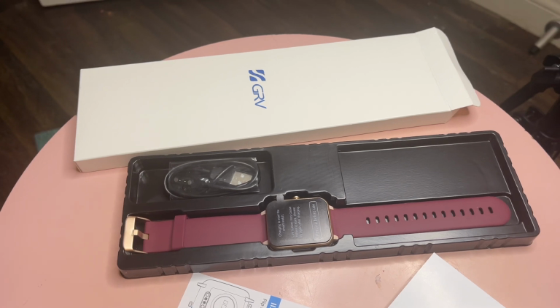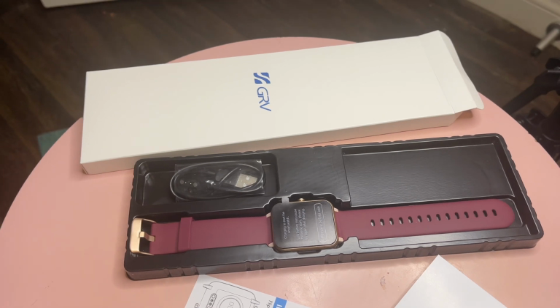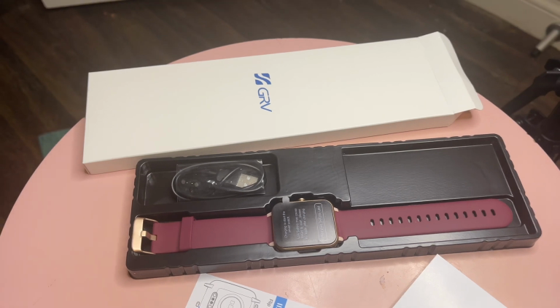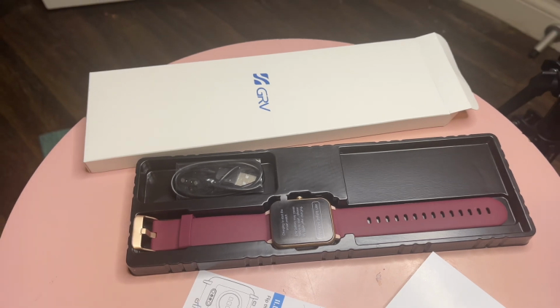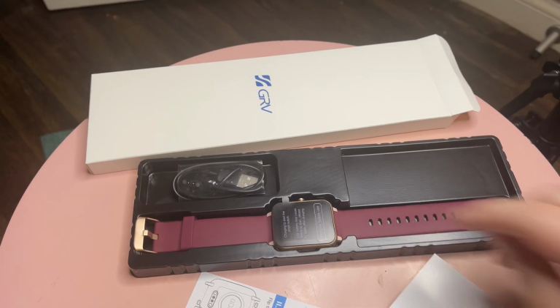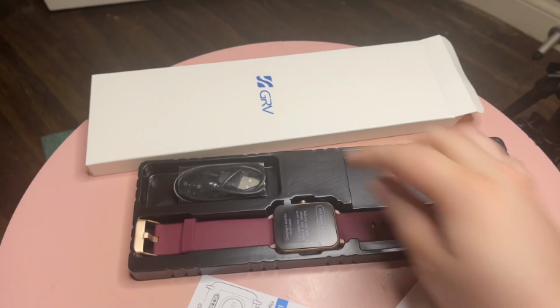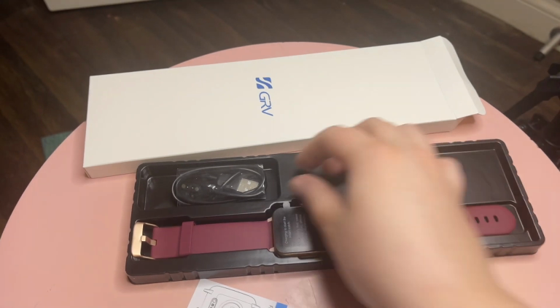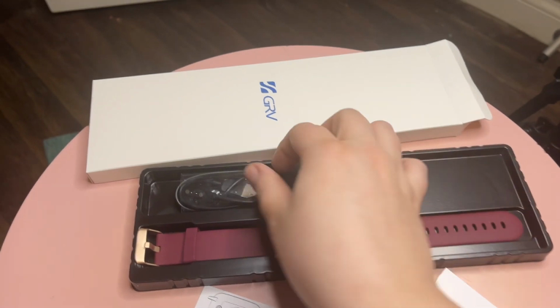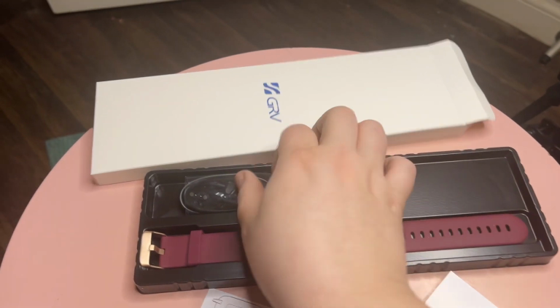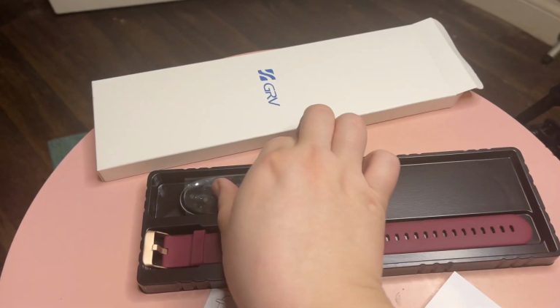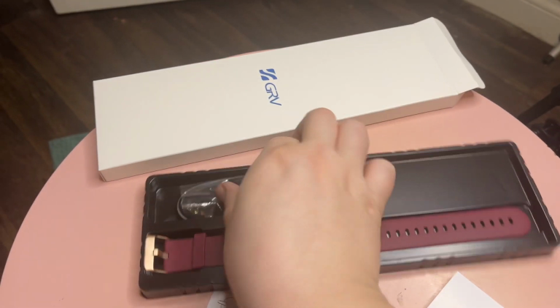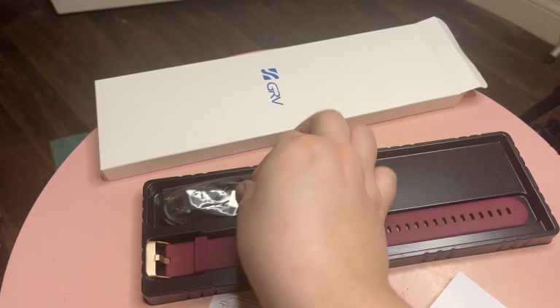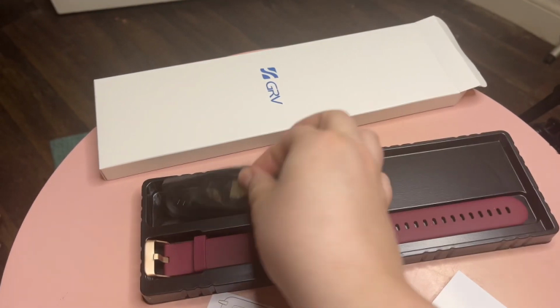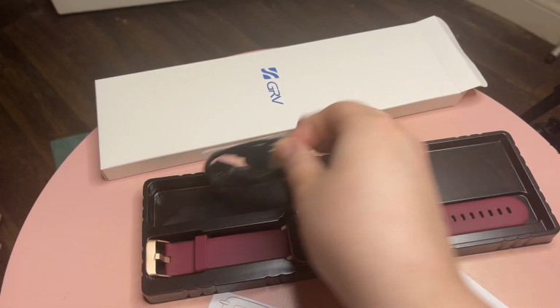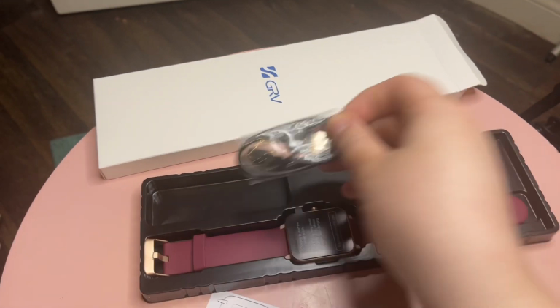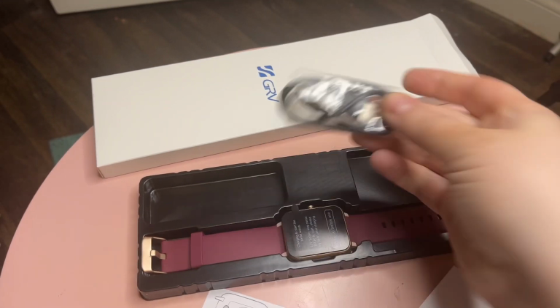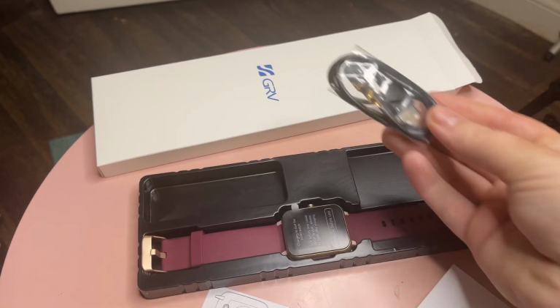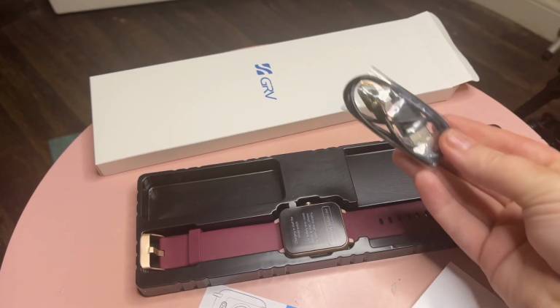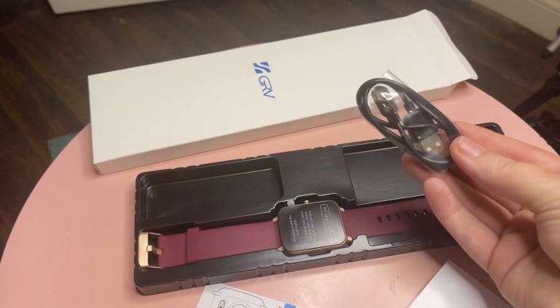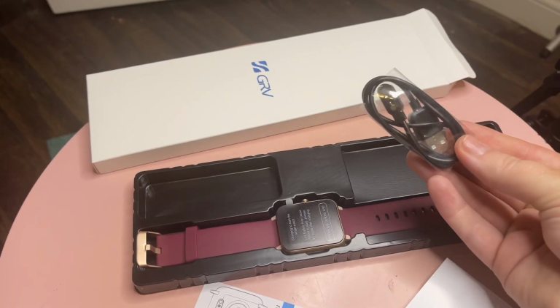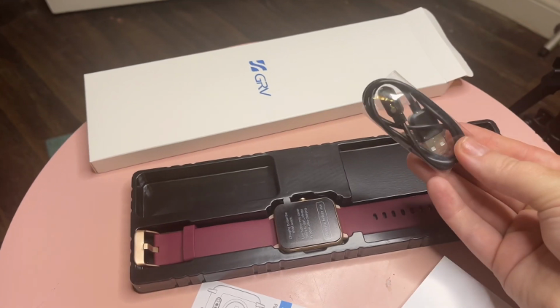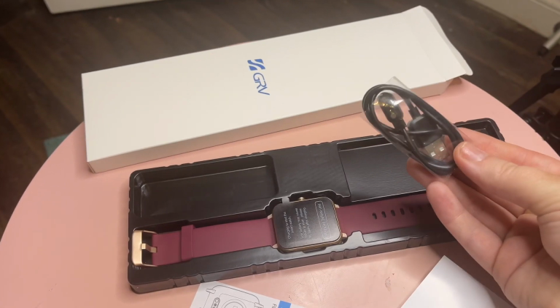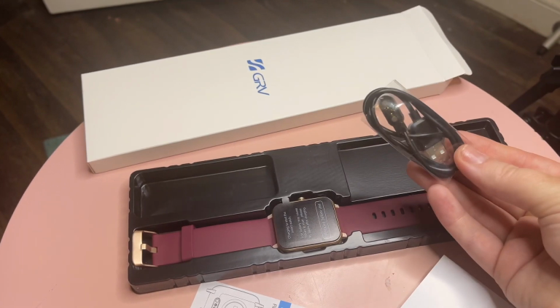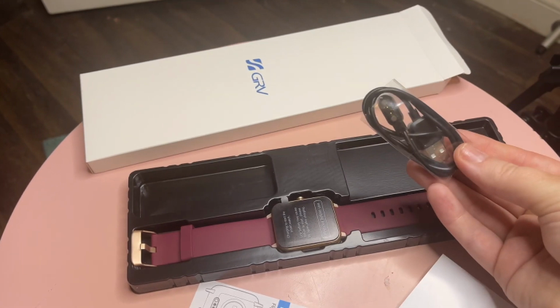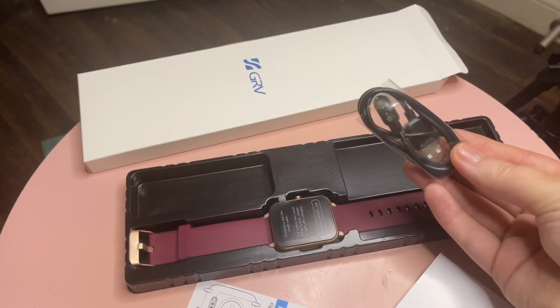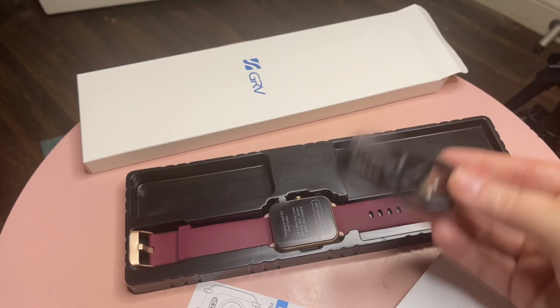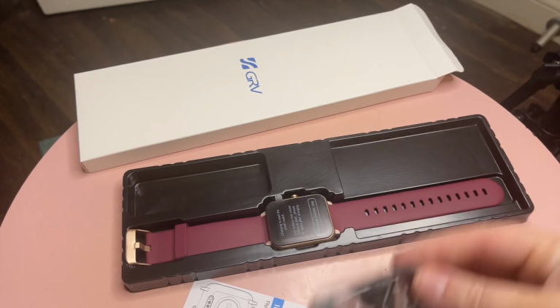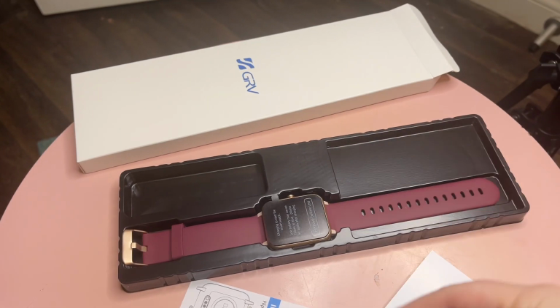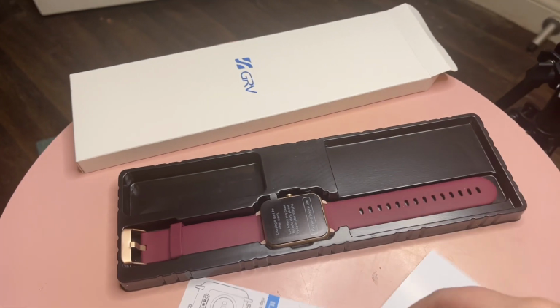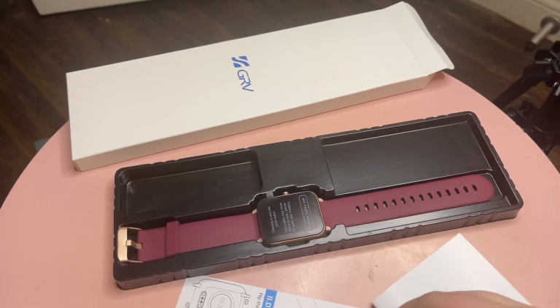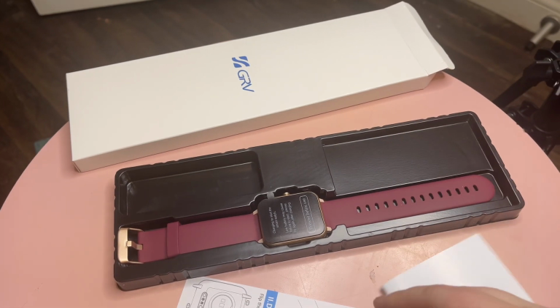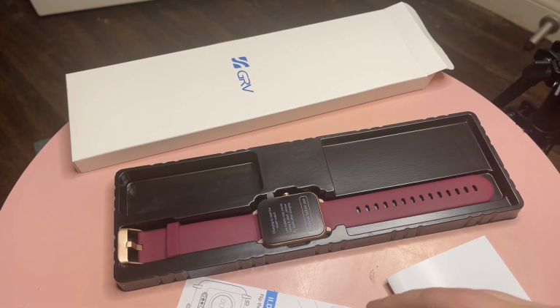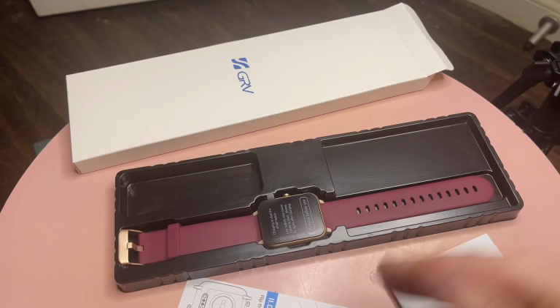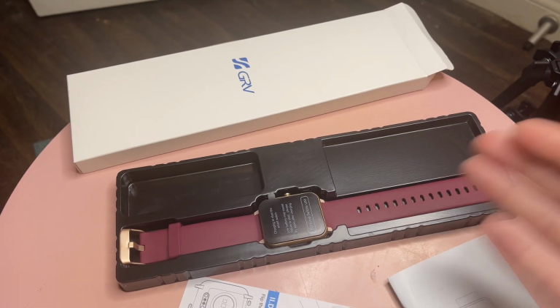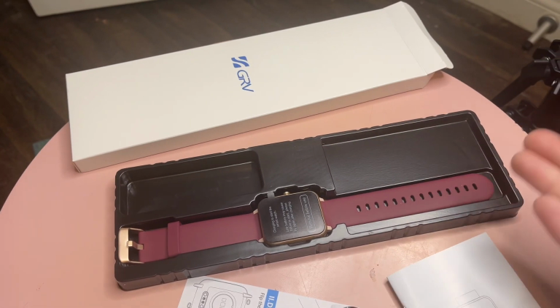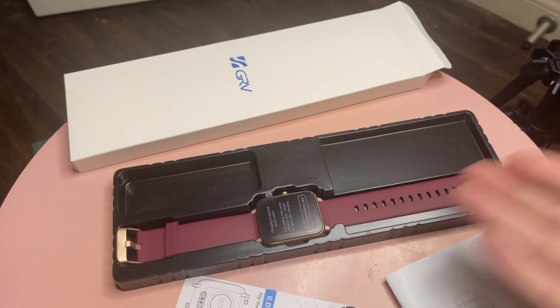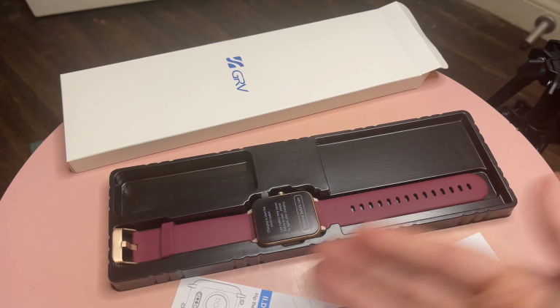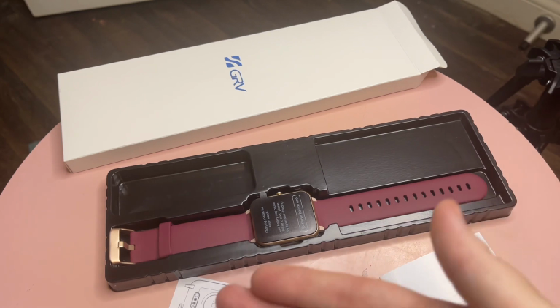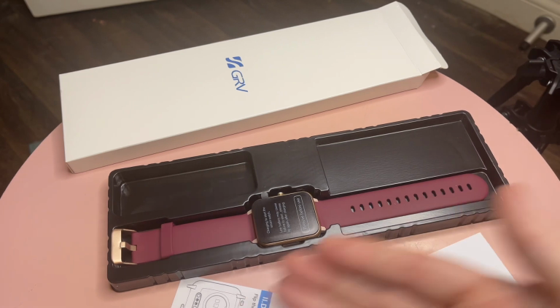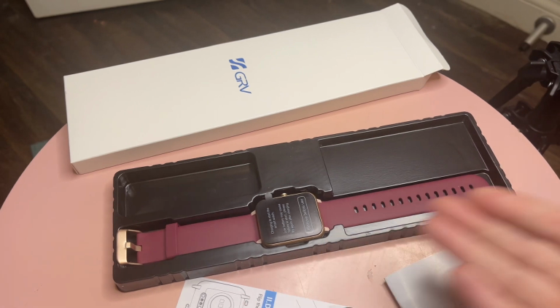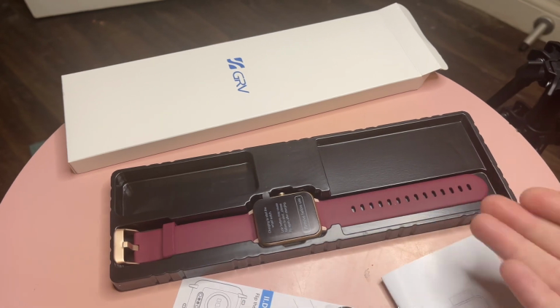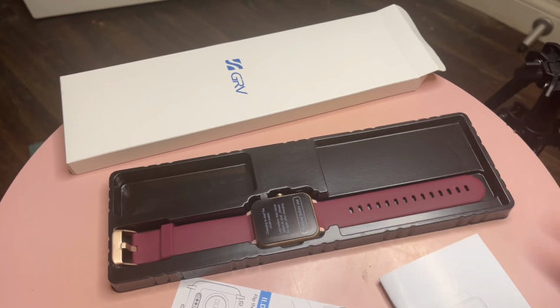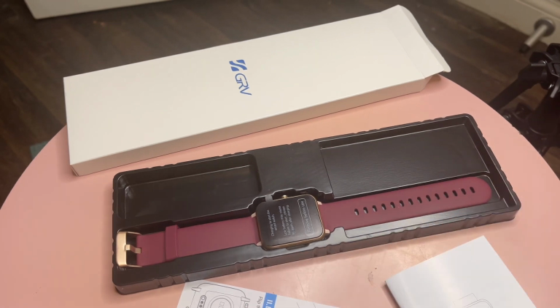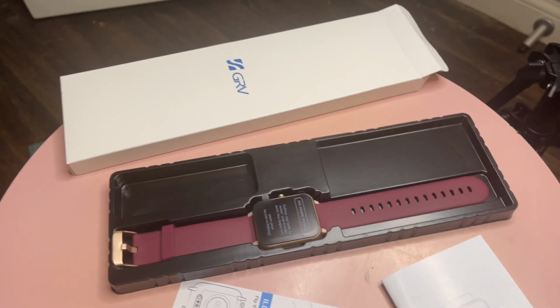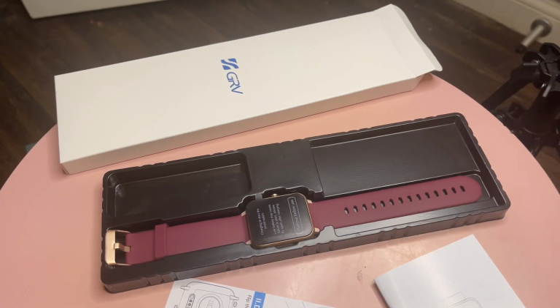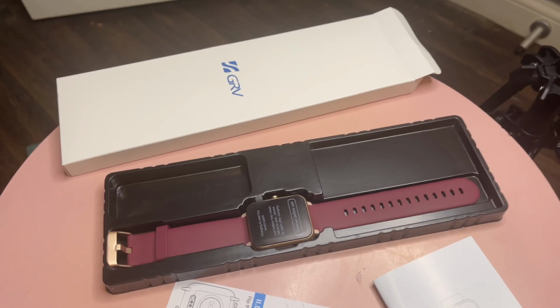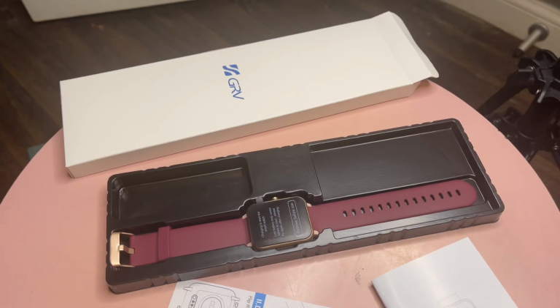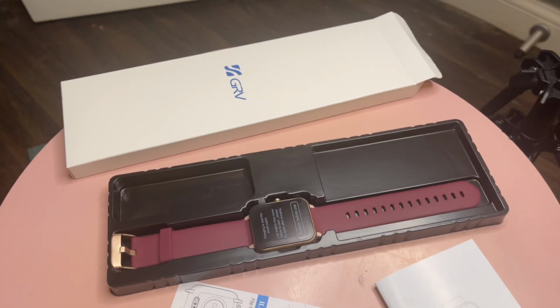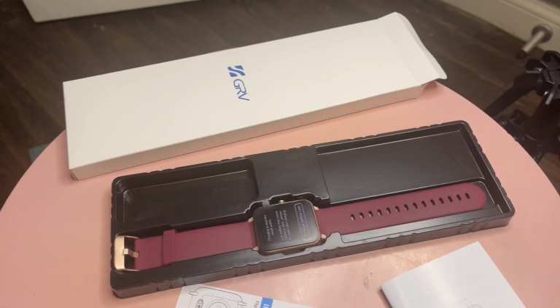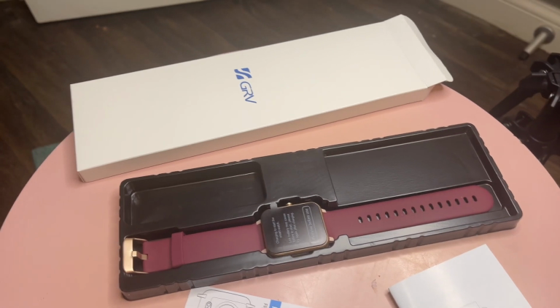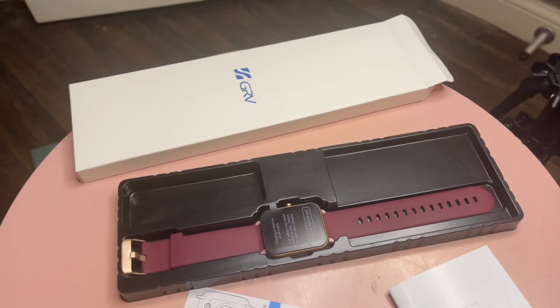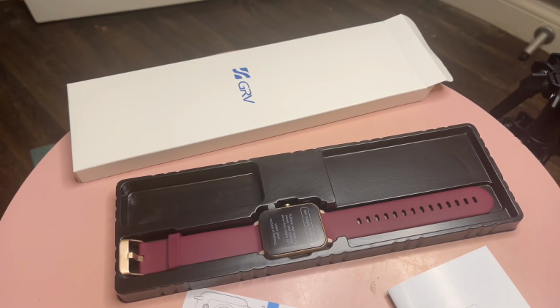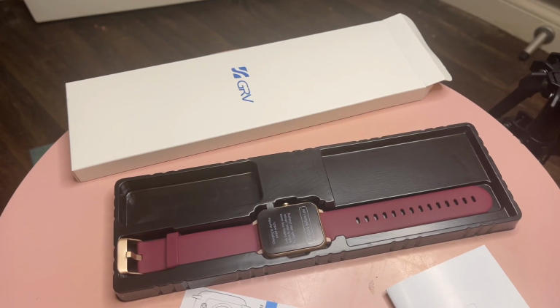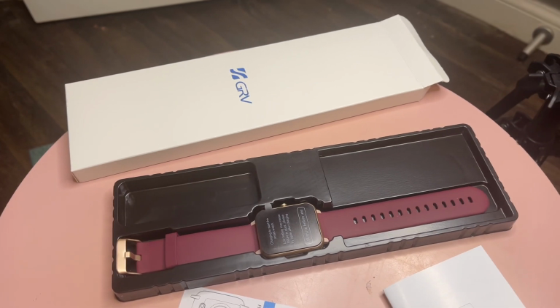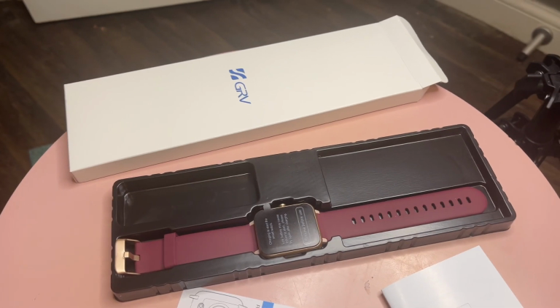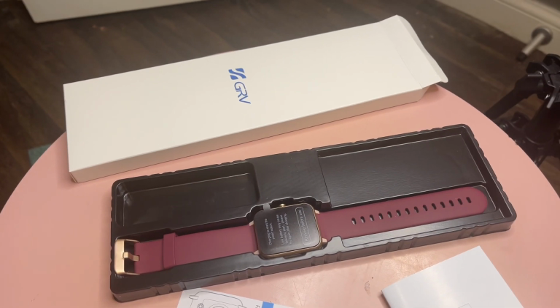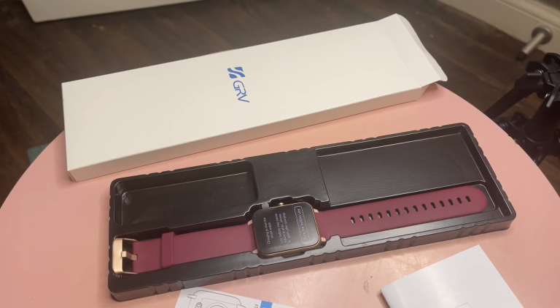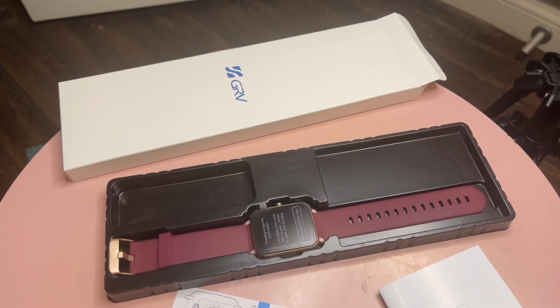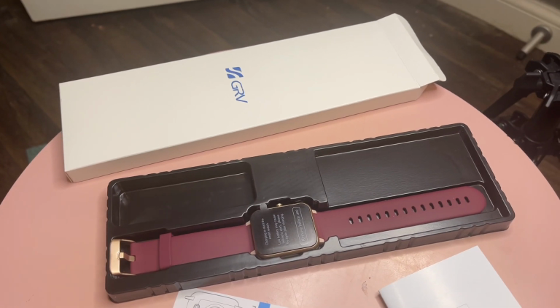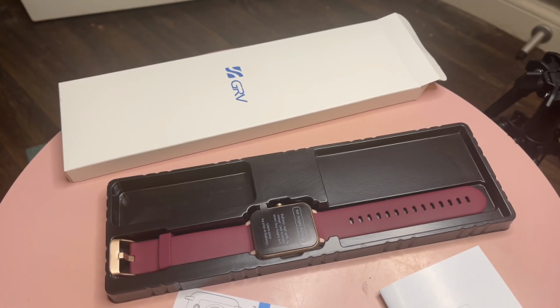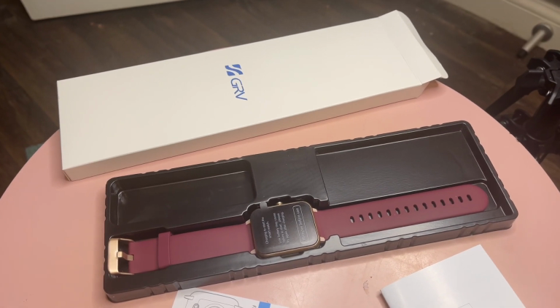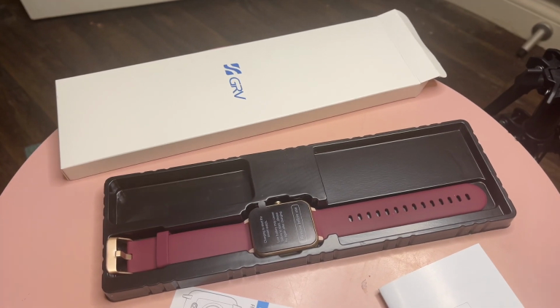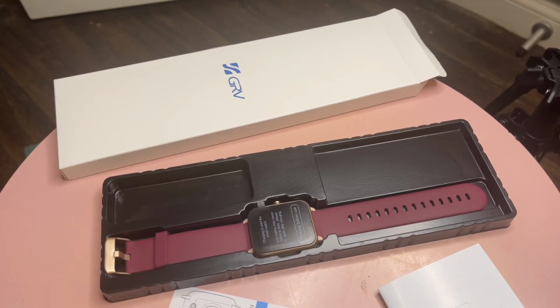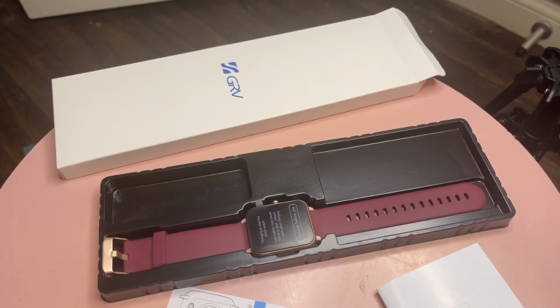It comes also with a charger — a USB charger to charge your phone — and then yeah, this is what it looks like. So let's open it up and see how it looks in person.